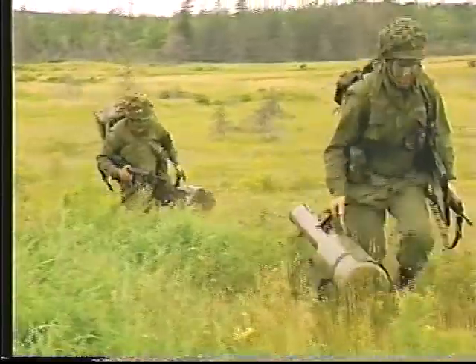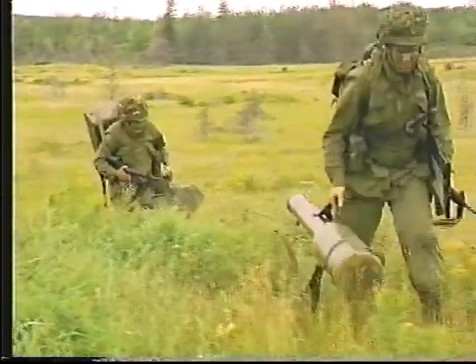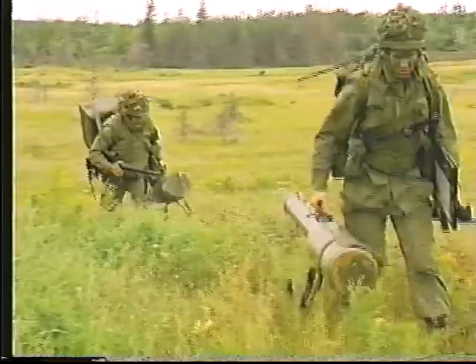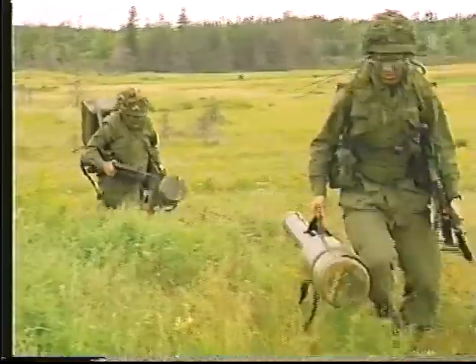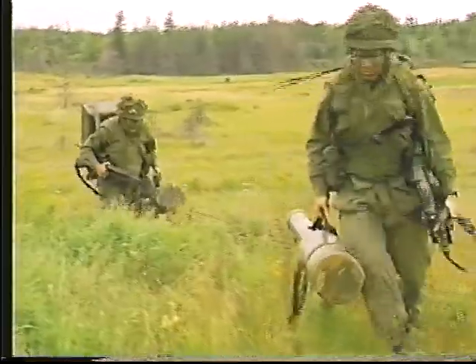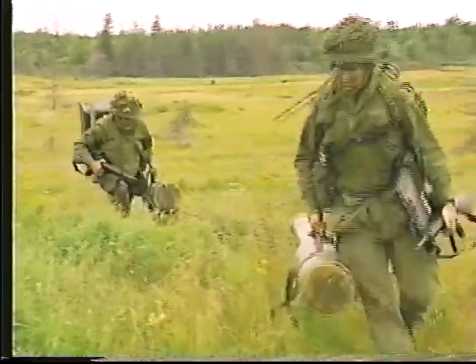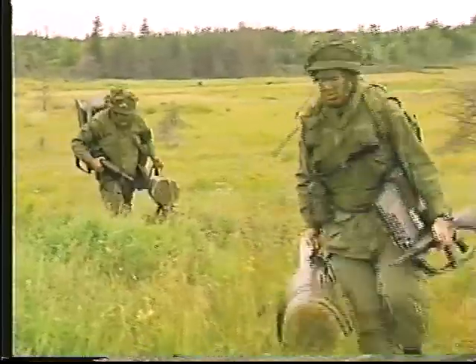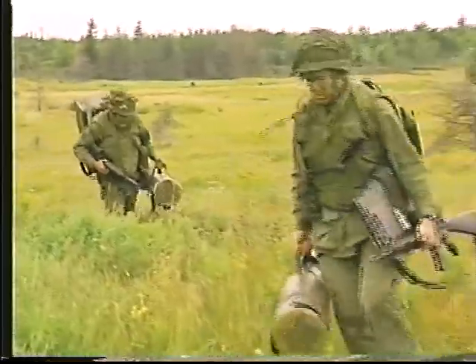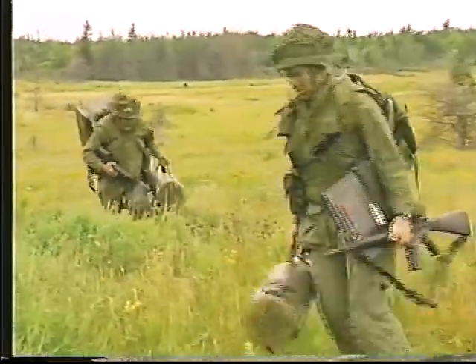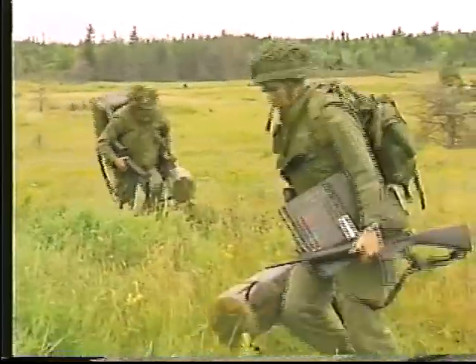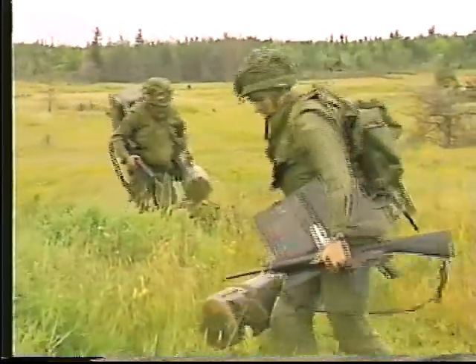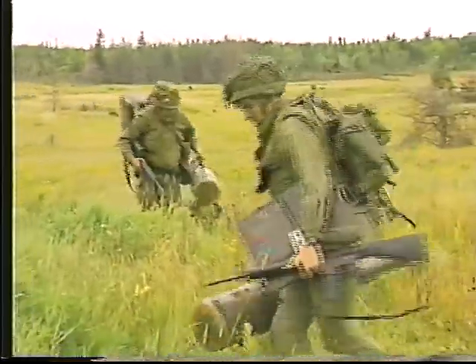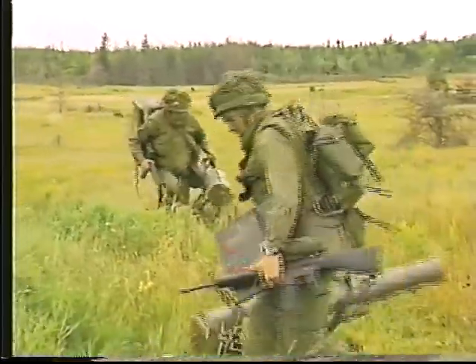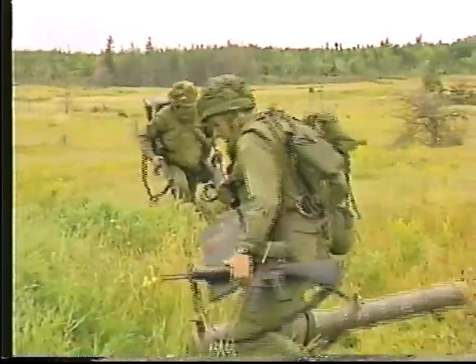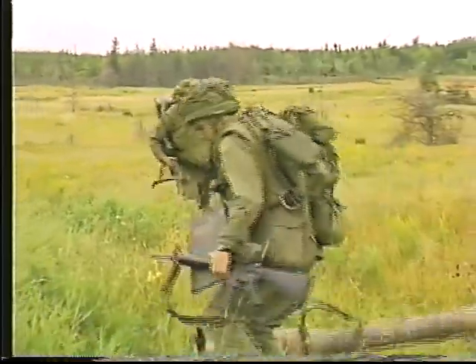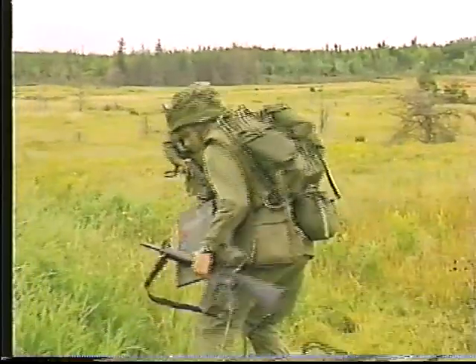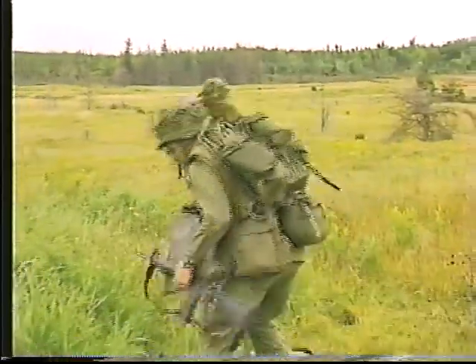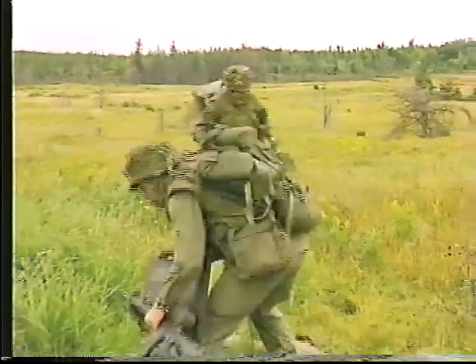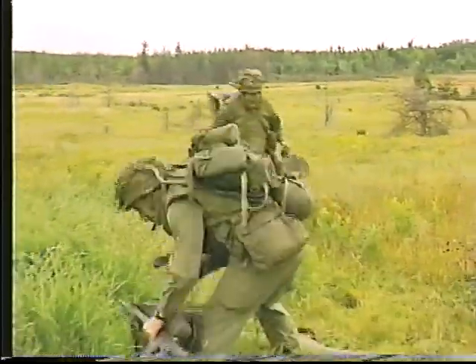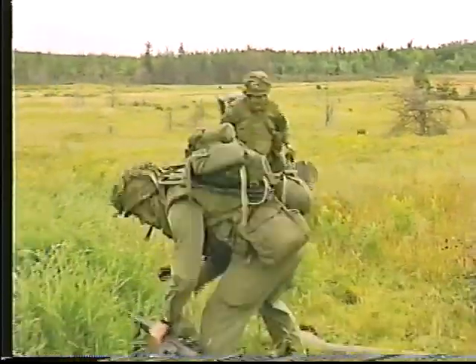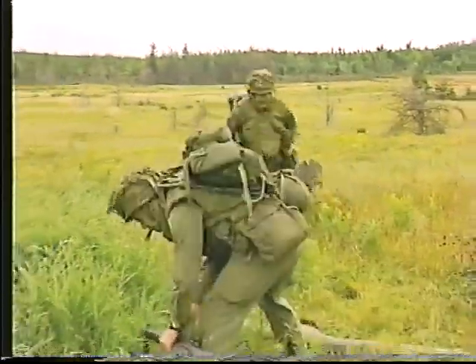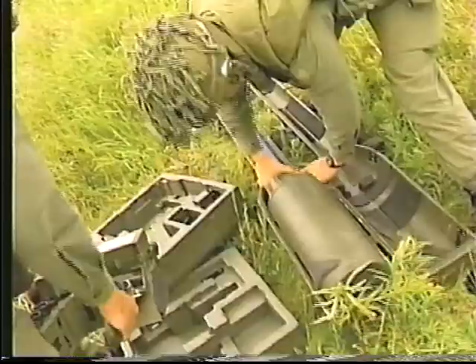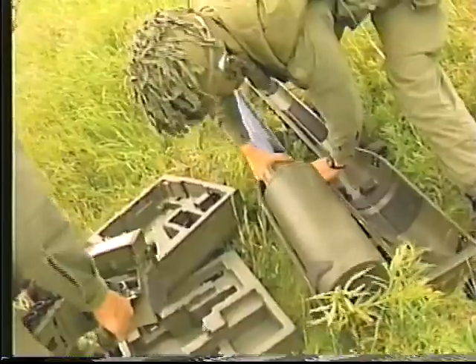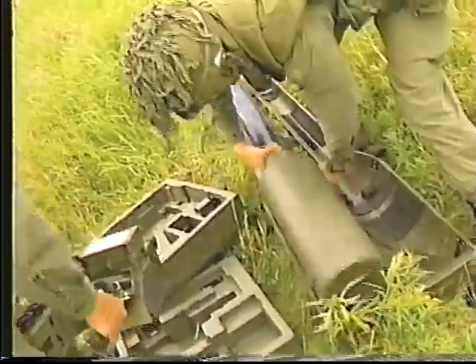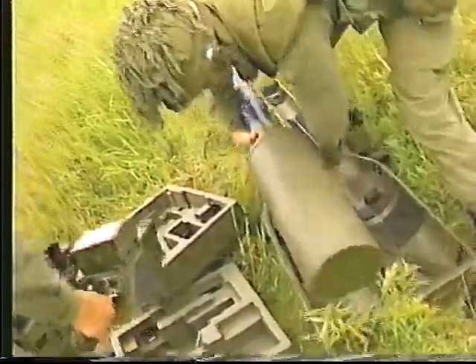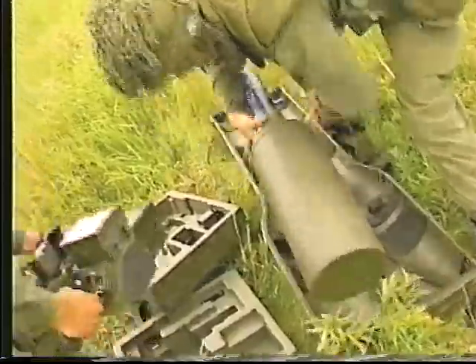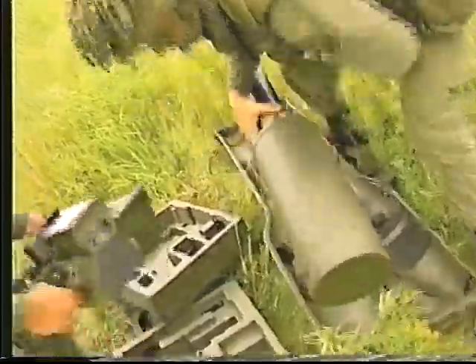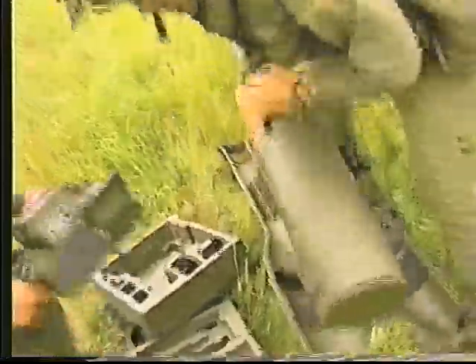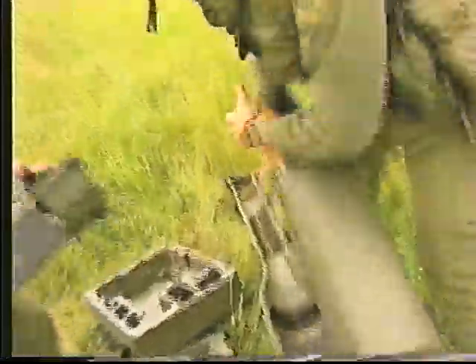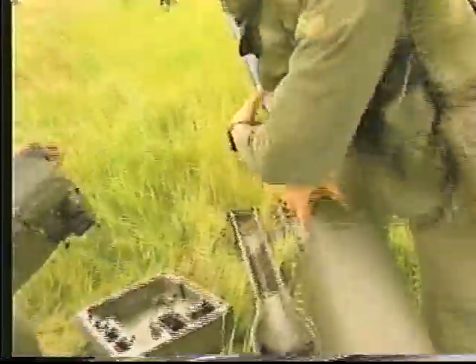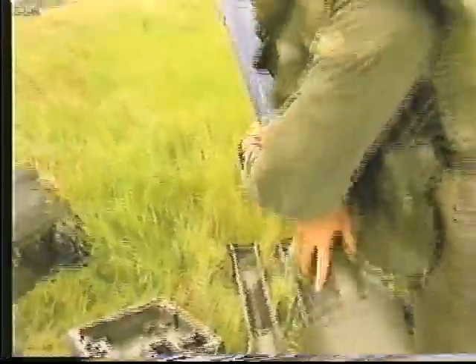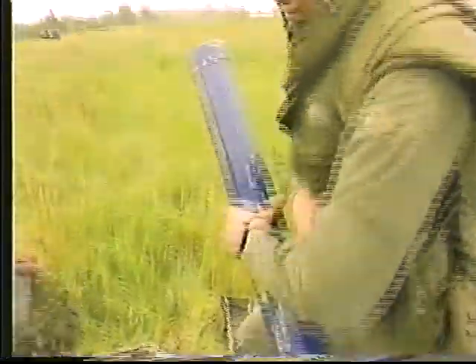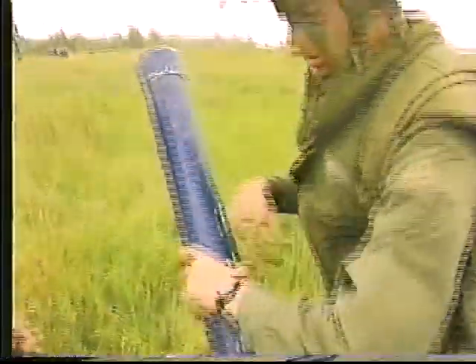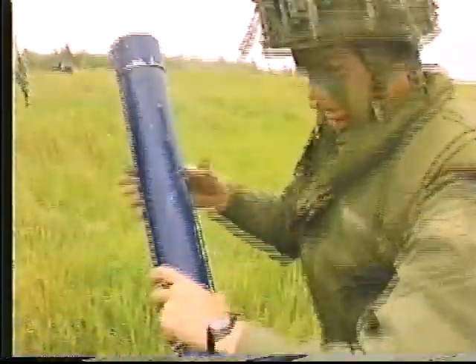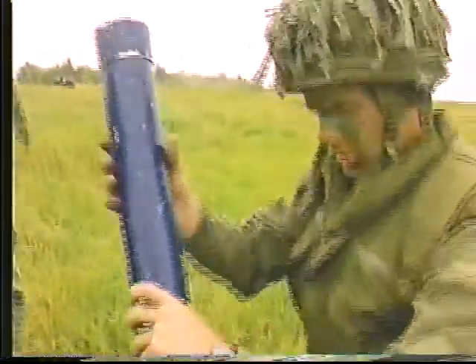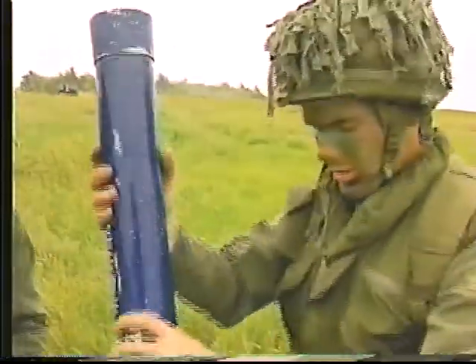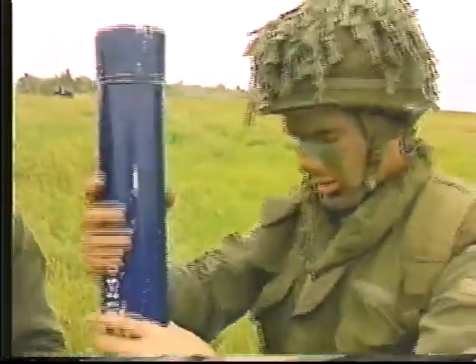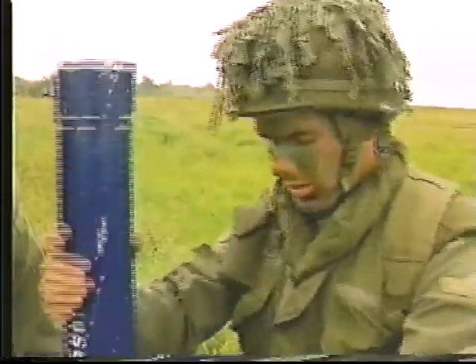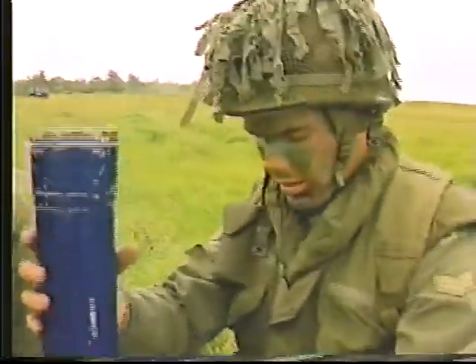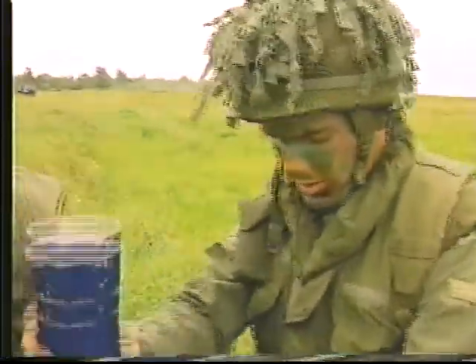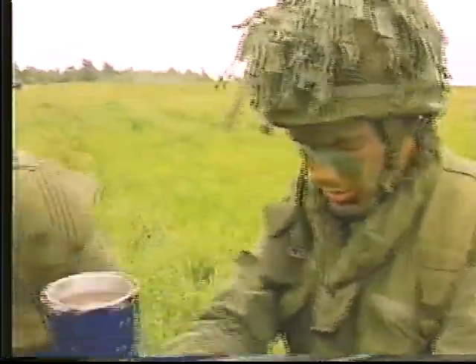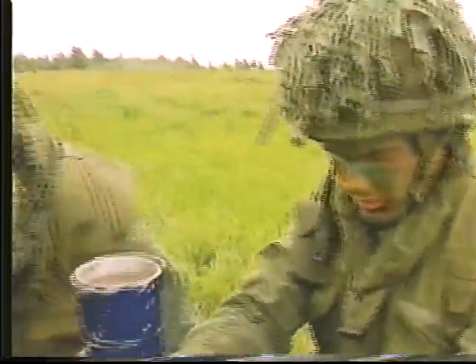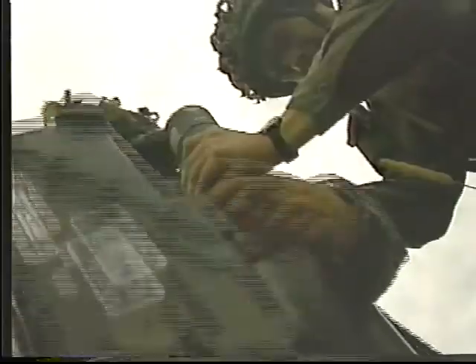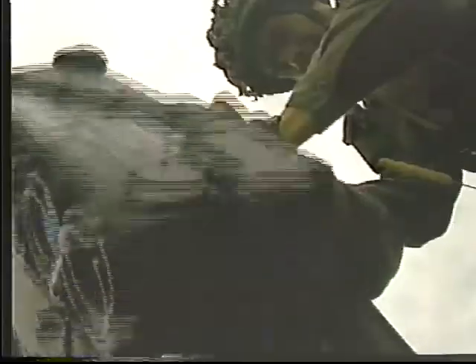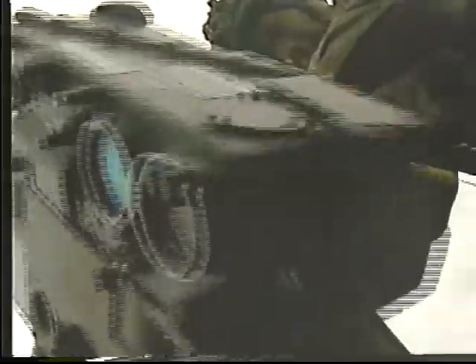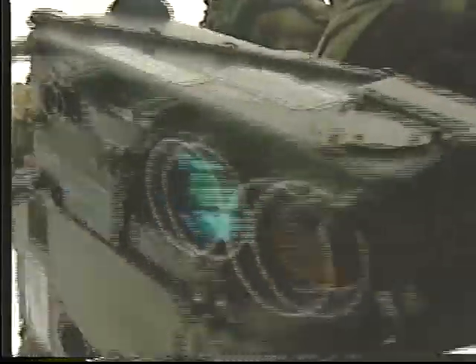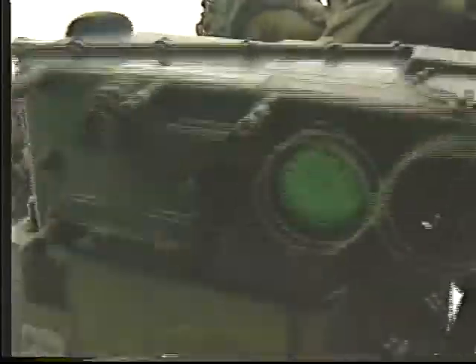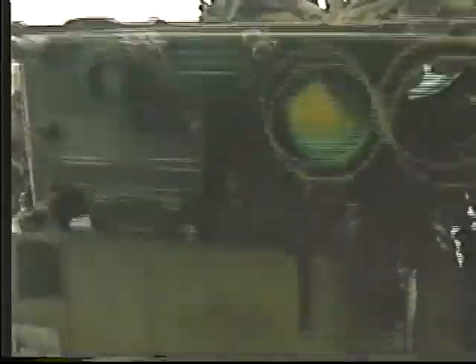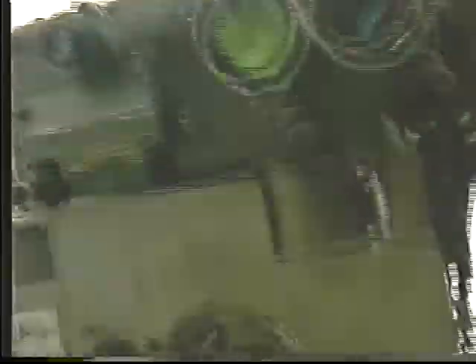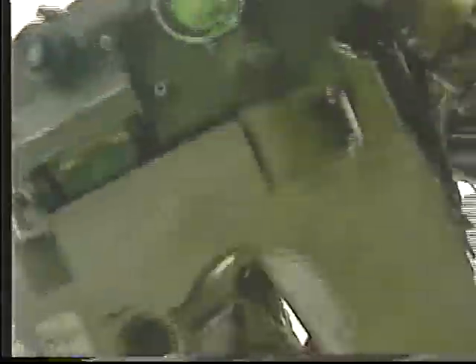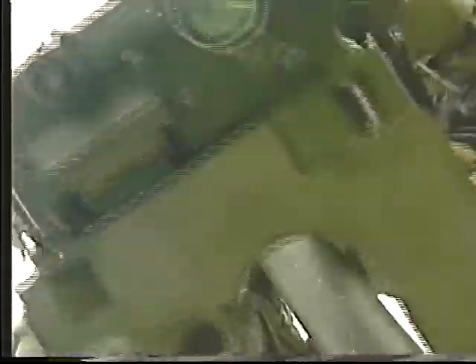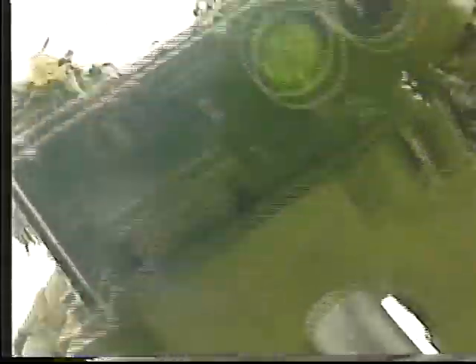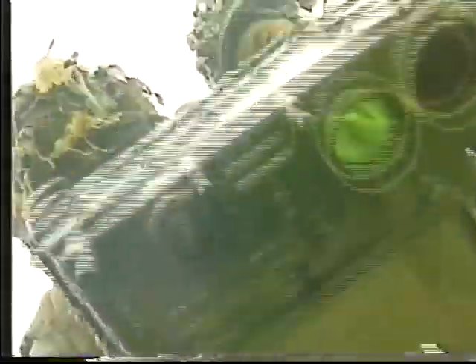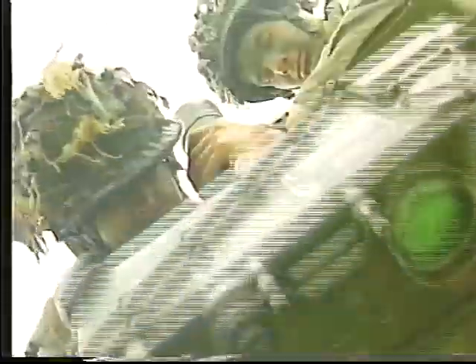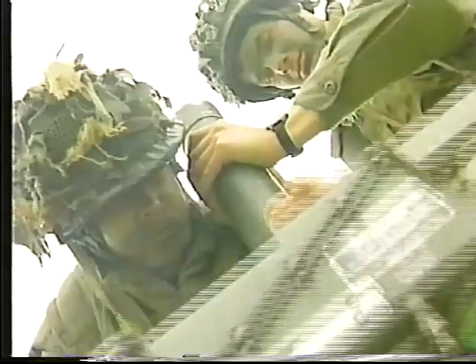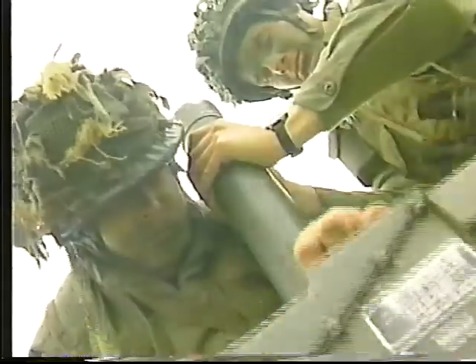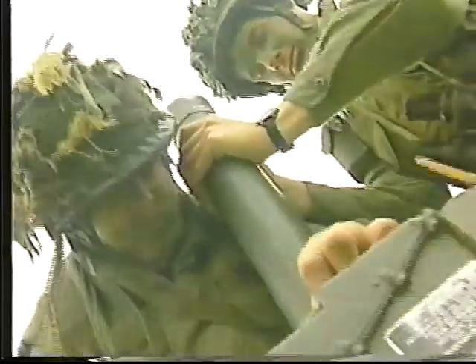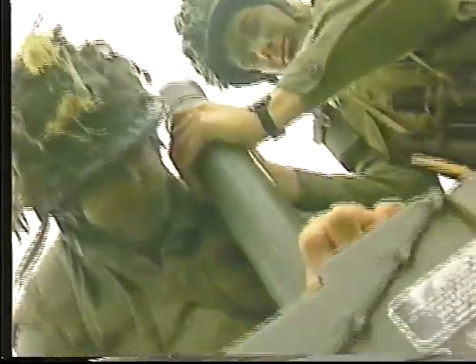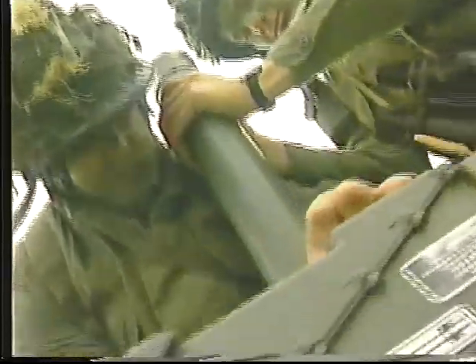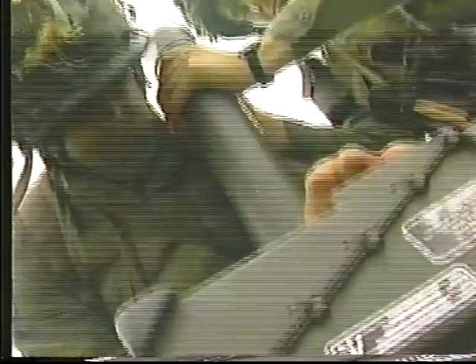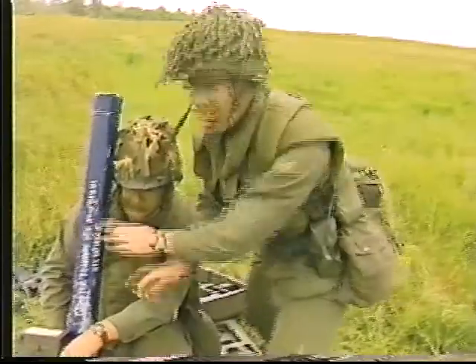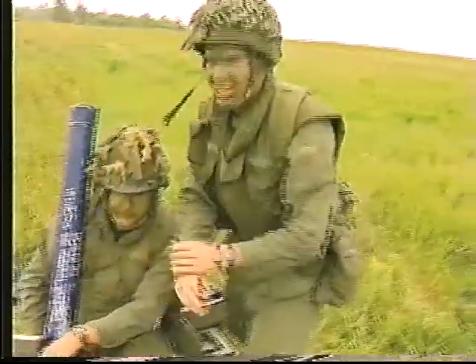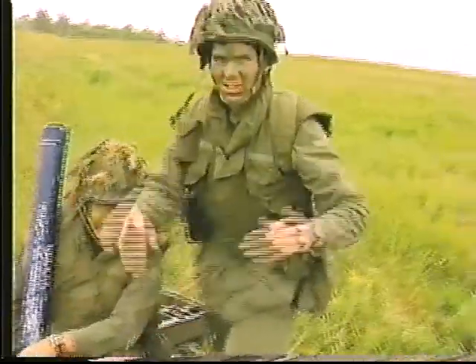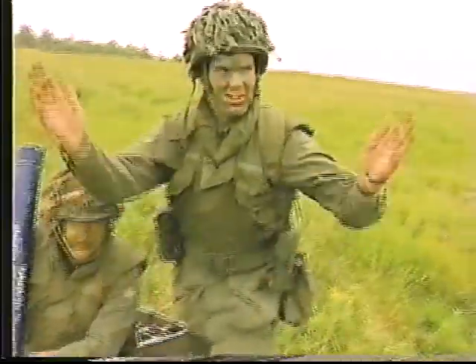Portatif, le Javelin peut être mis en action en quelques secondes. Il est précis et résistant.